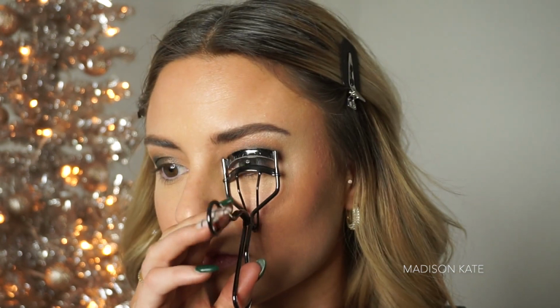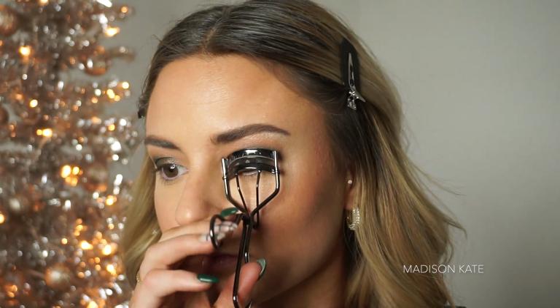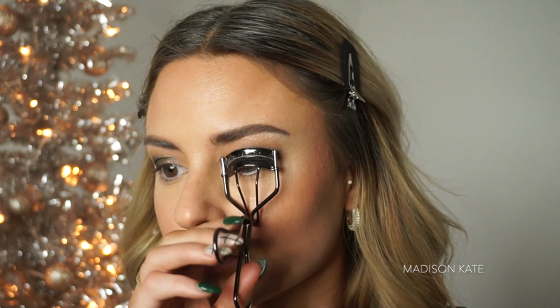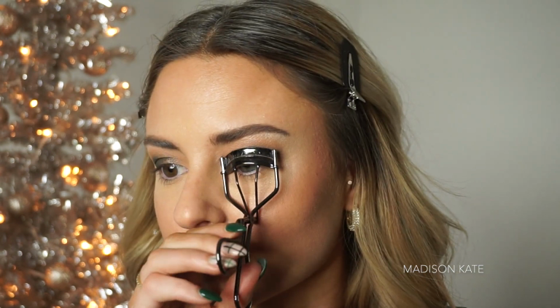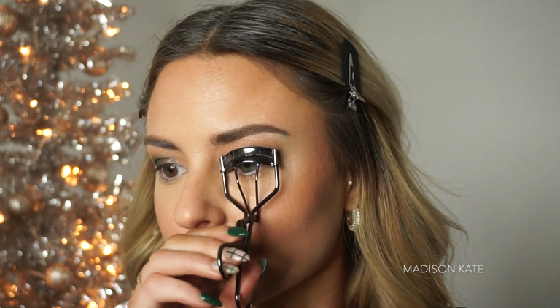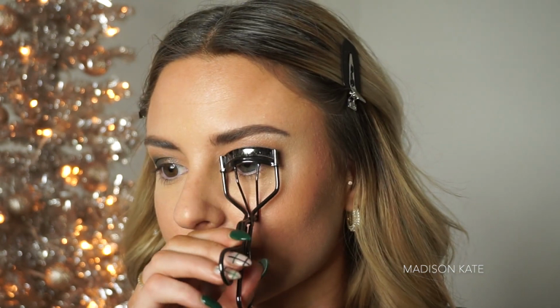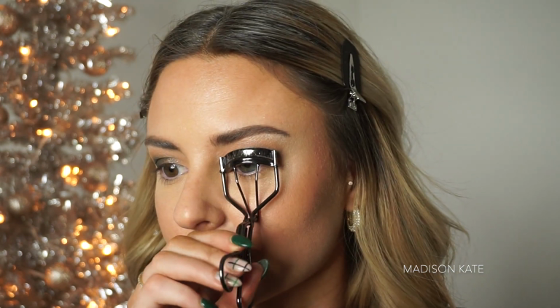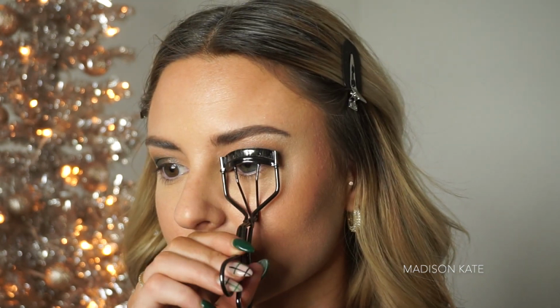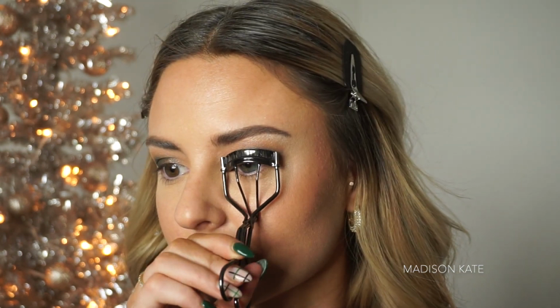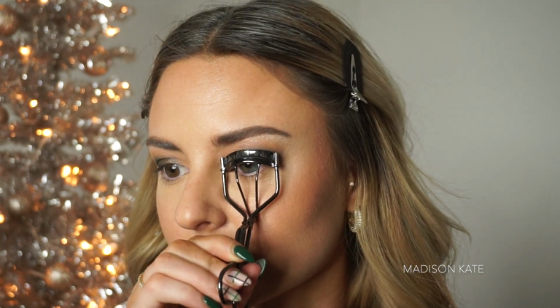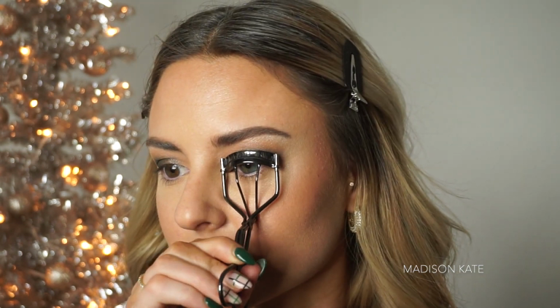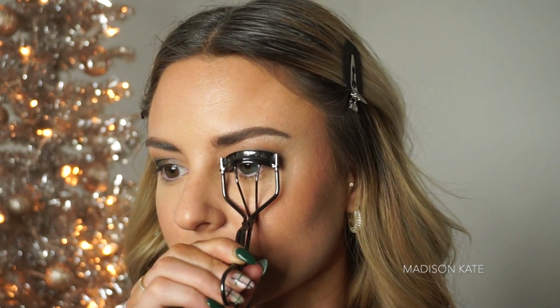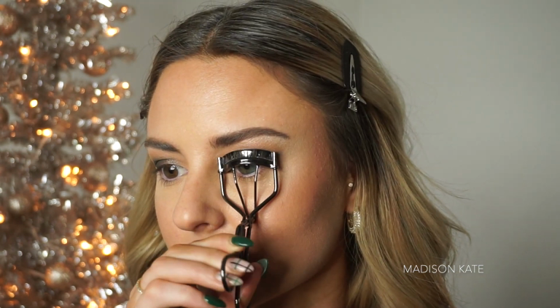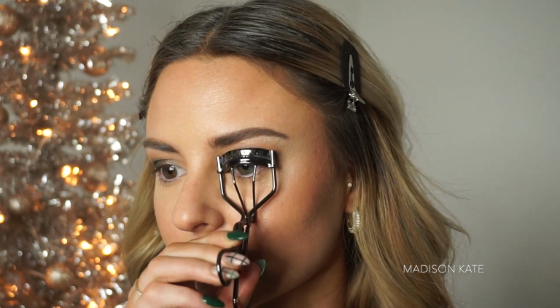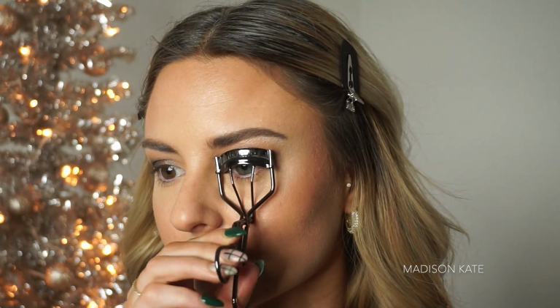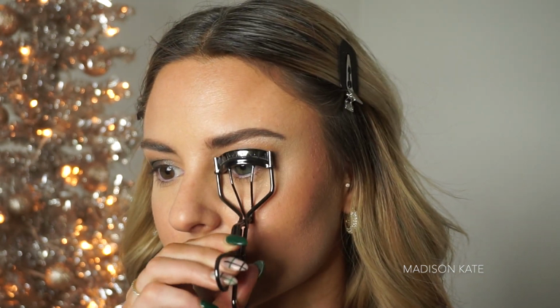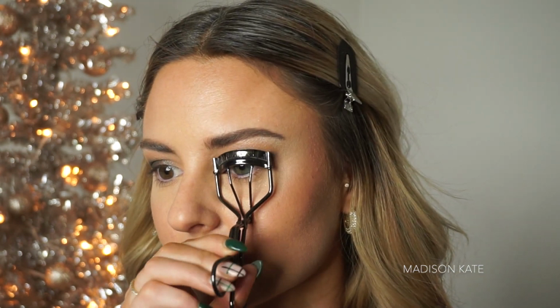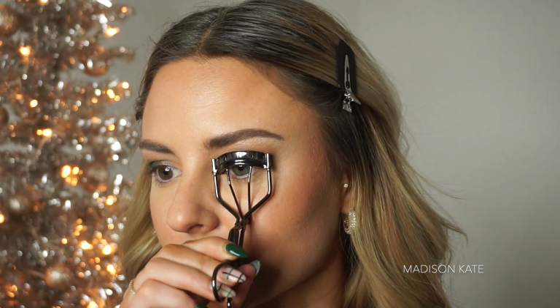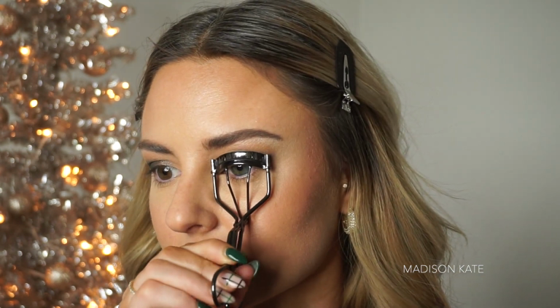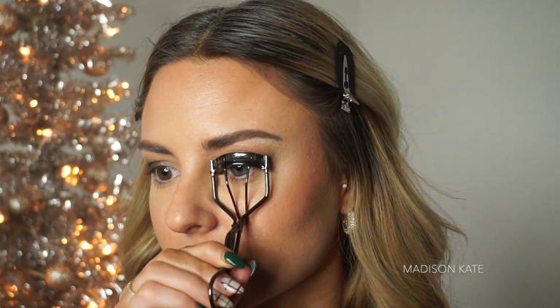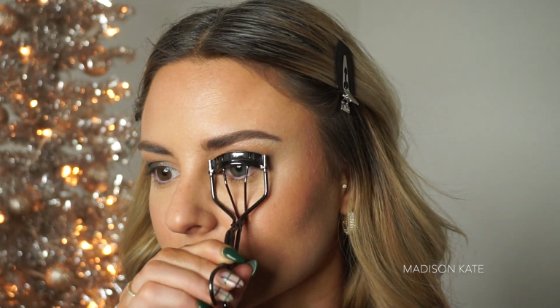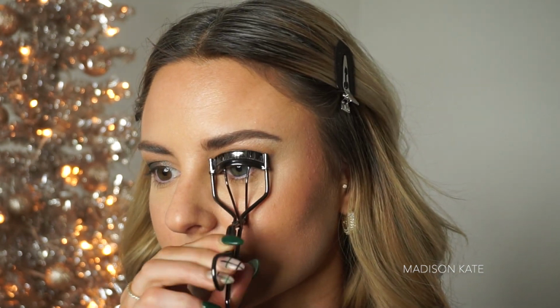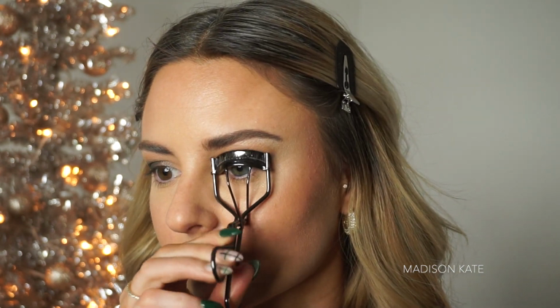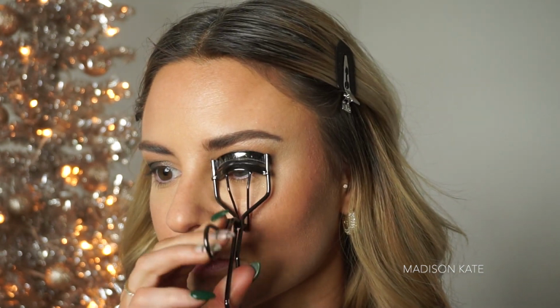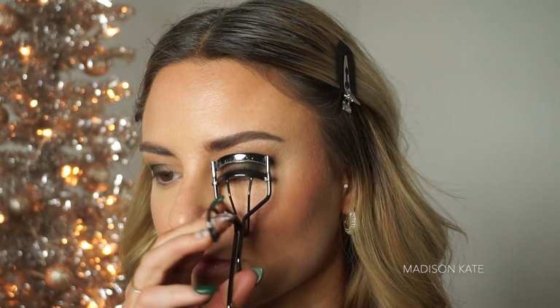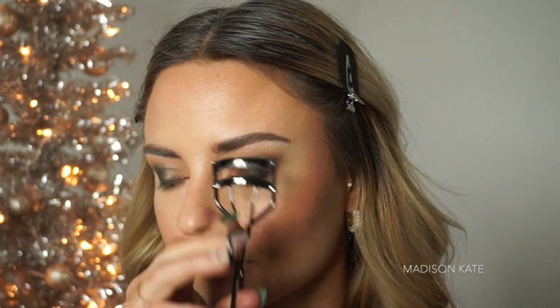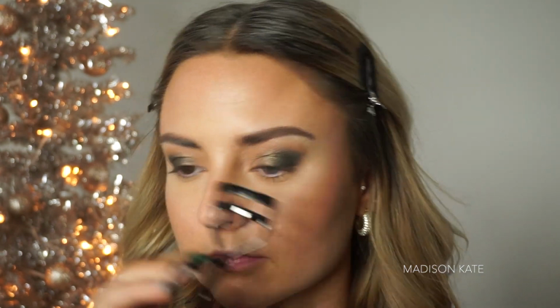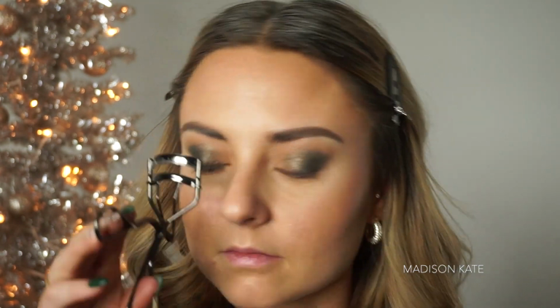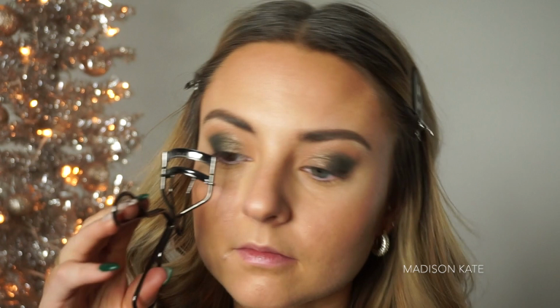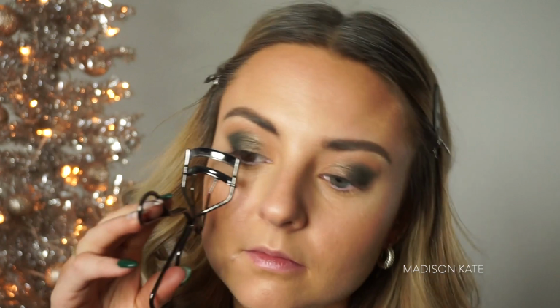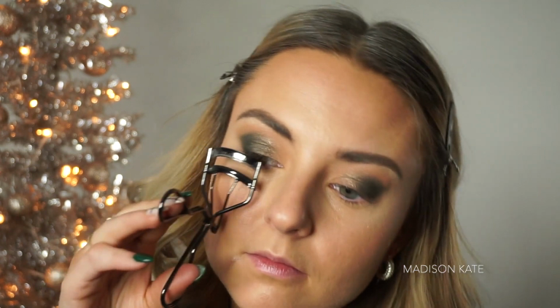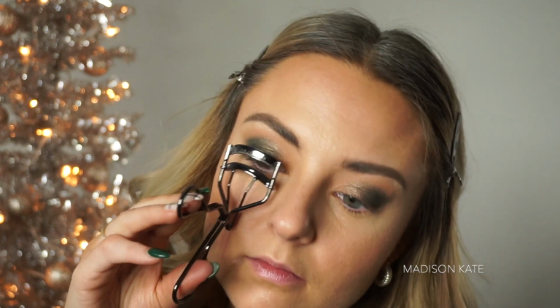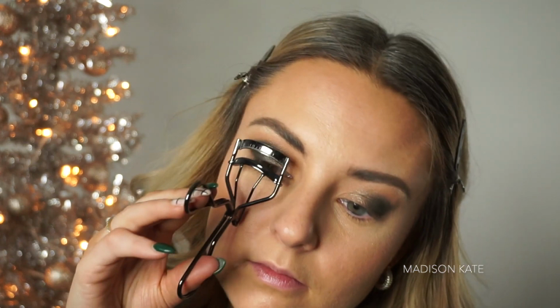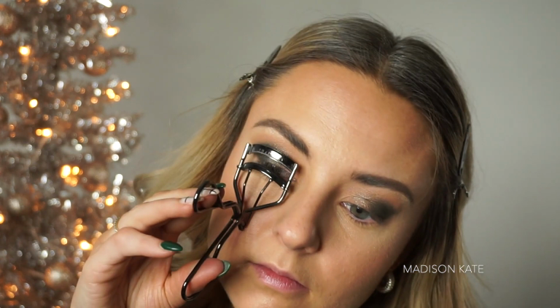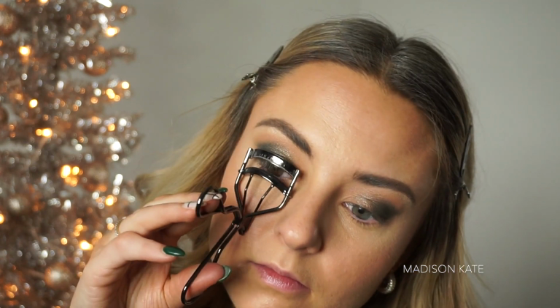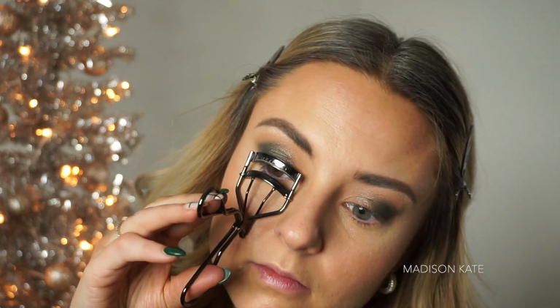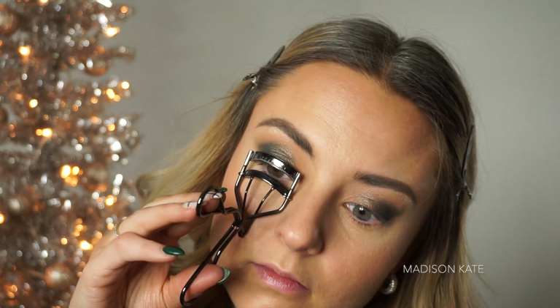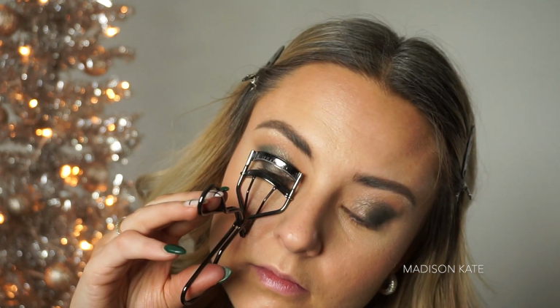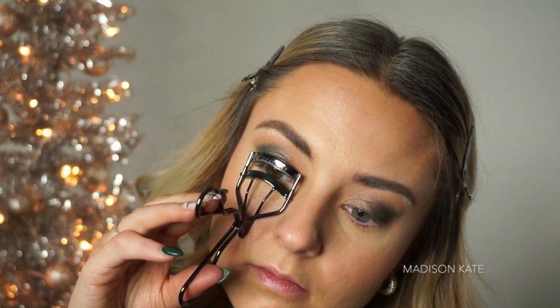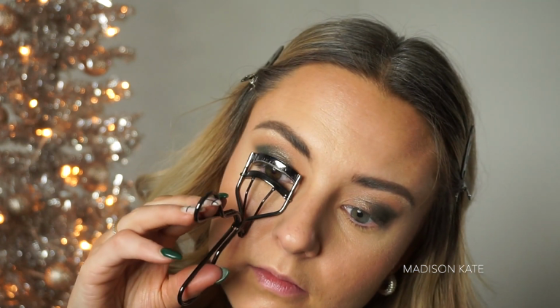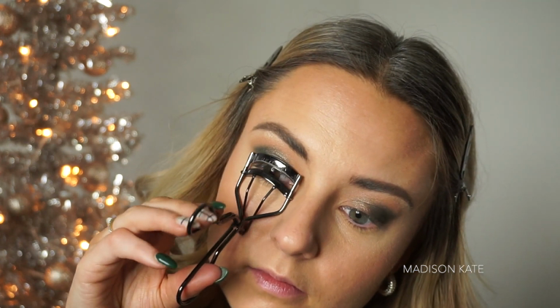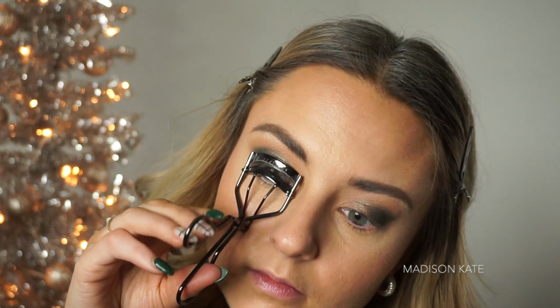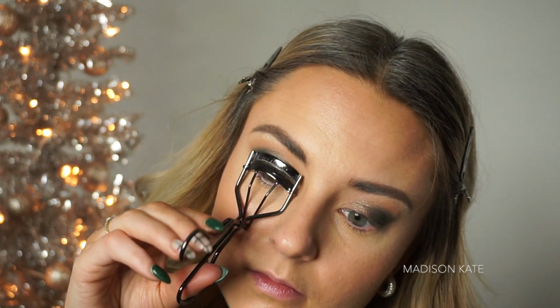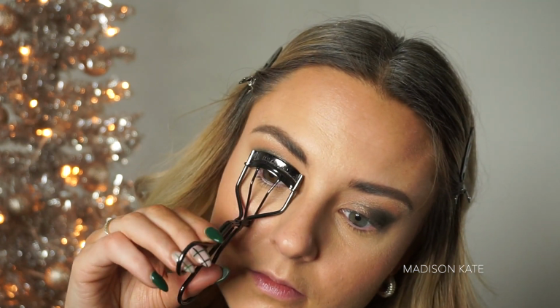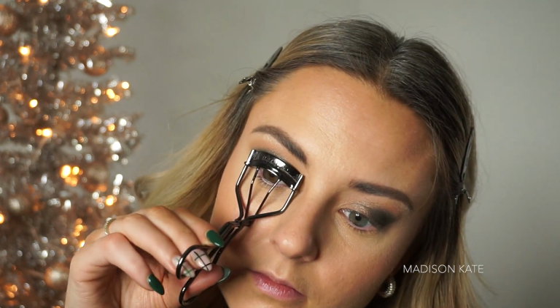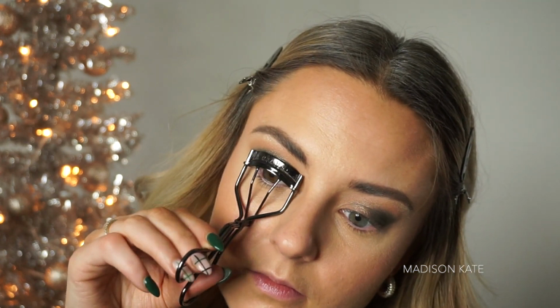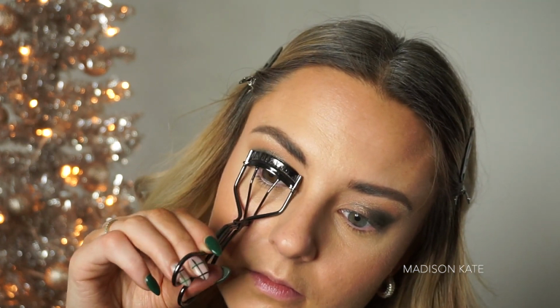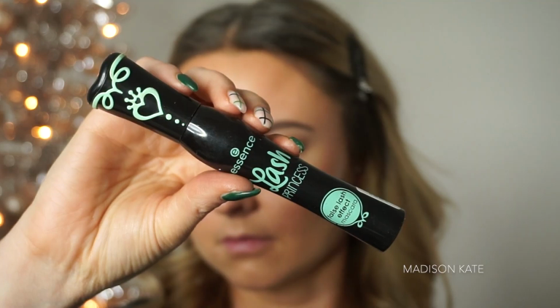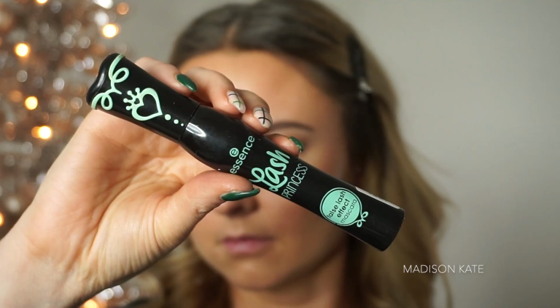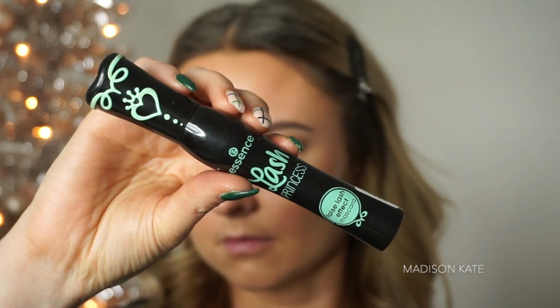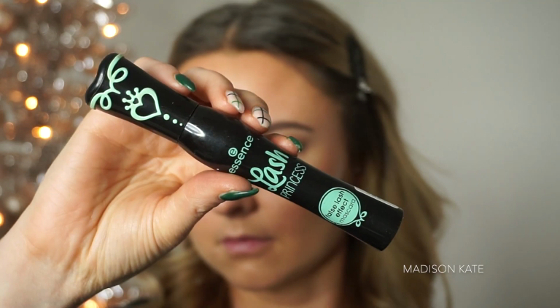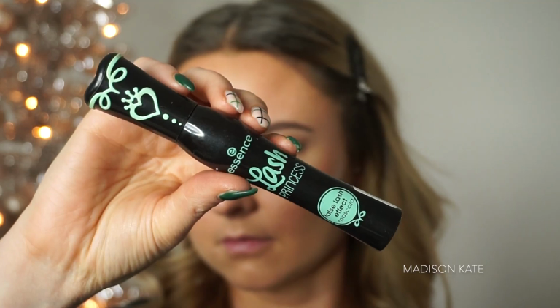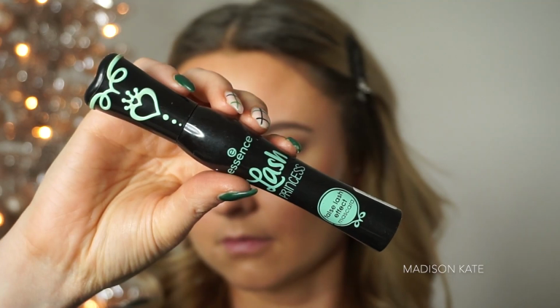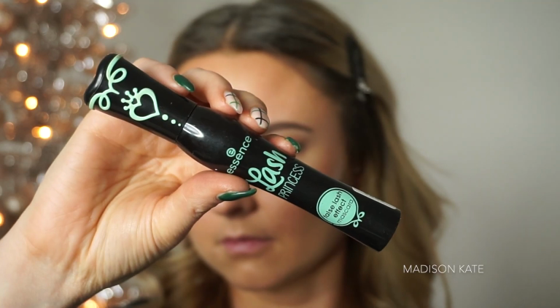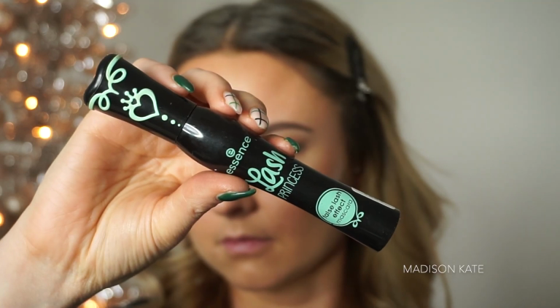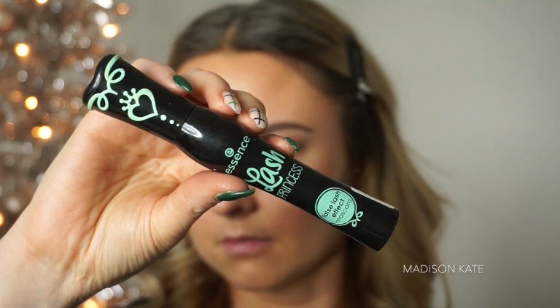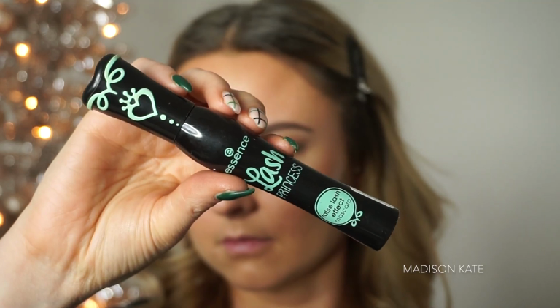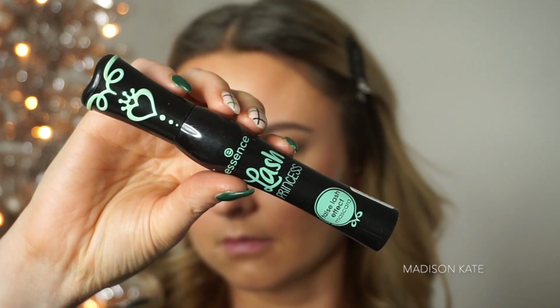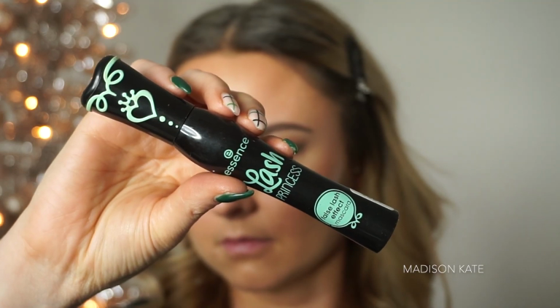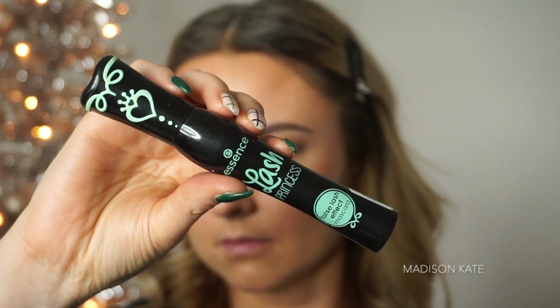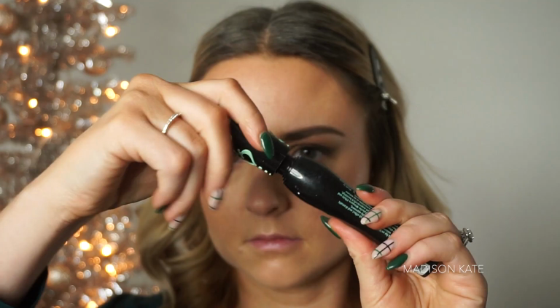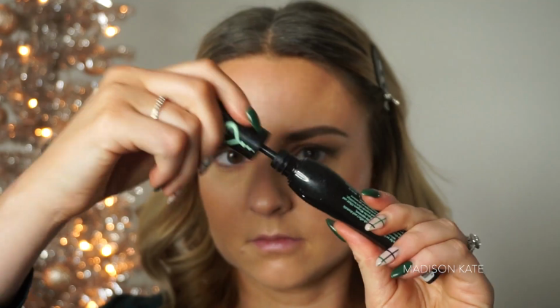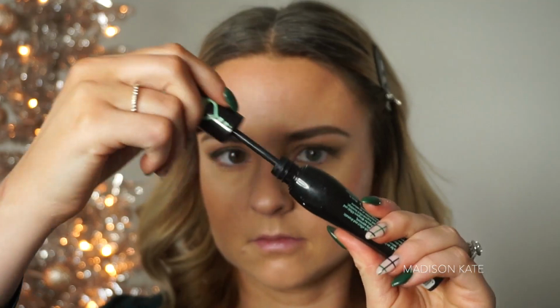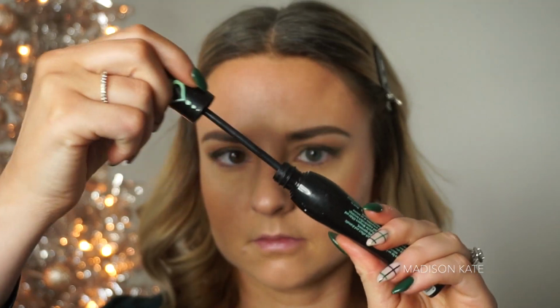Now it's time to curl the lashes, apply mascara, and apply a great set of false lashes.